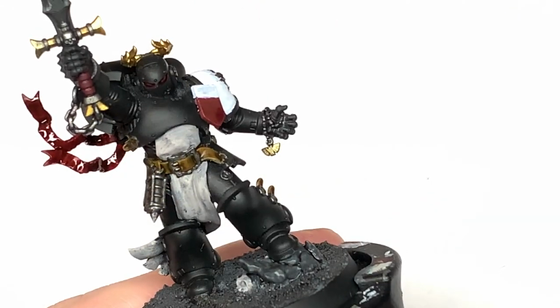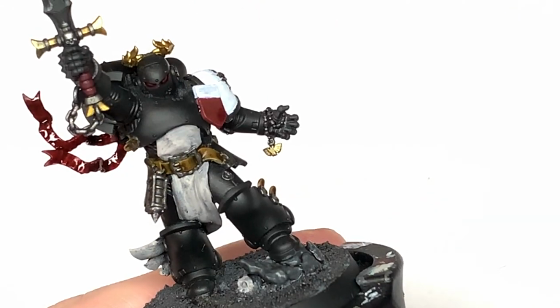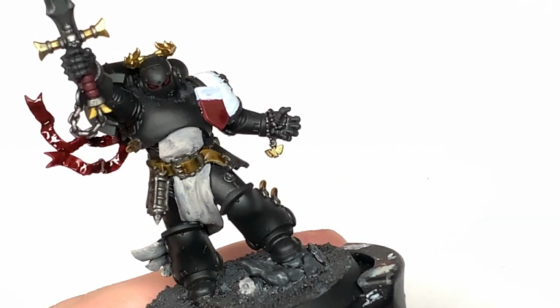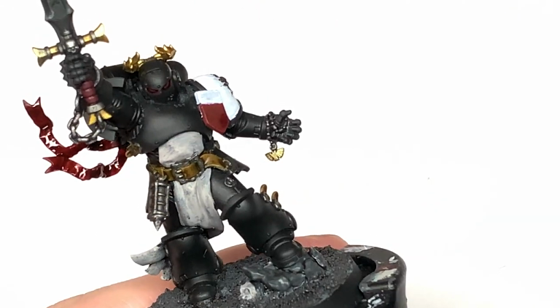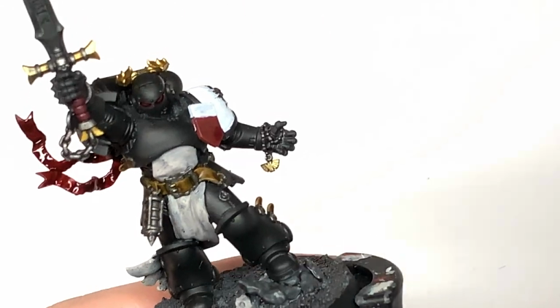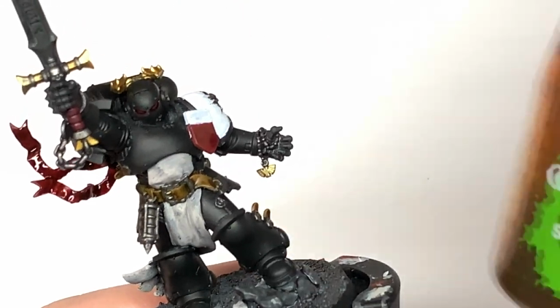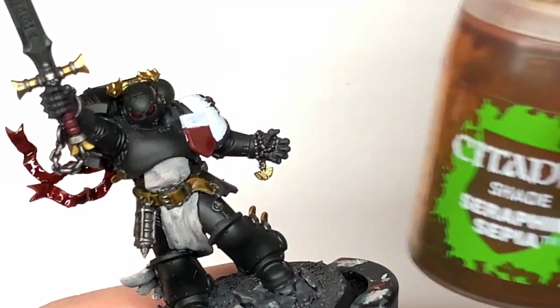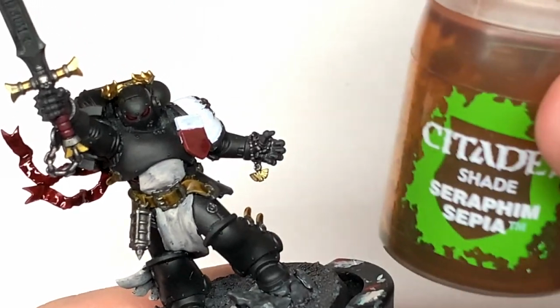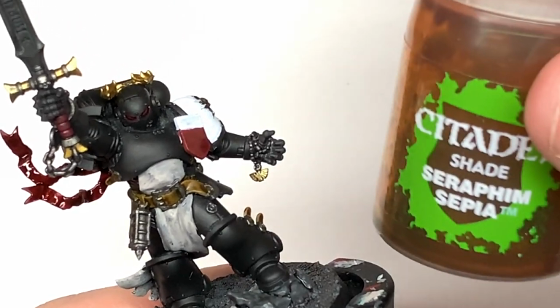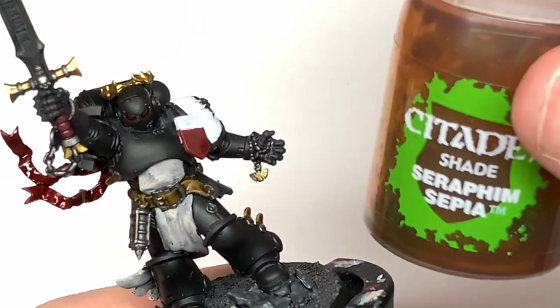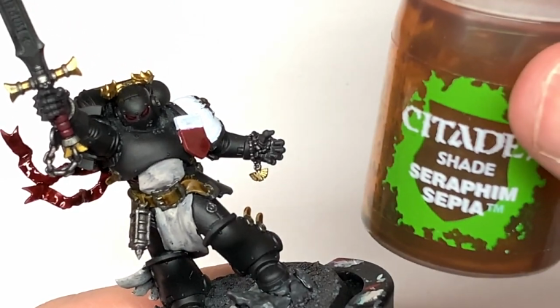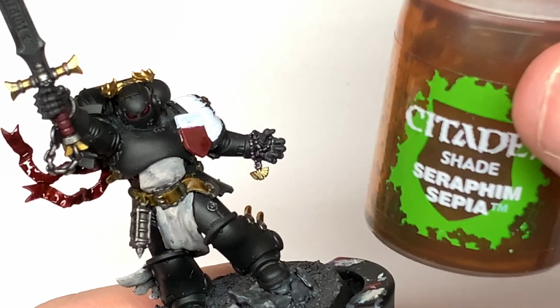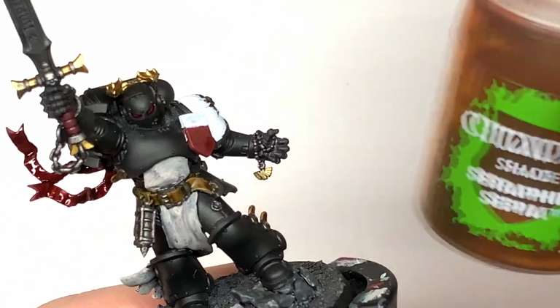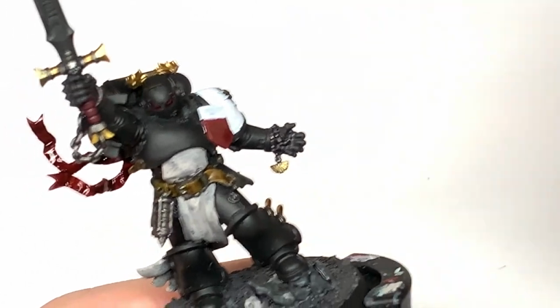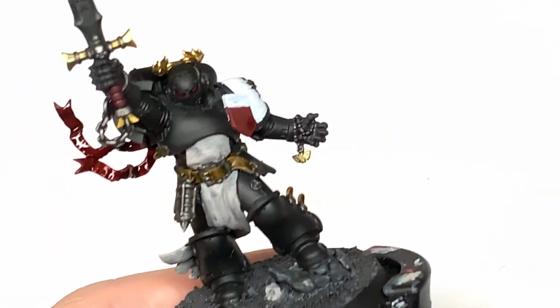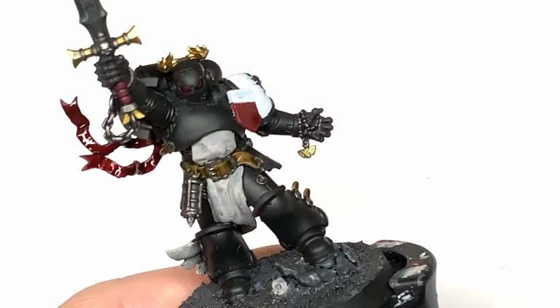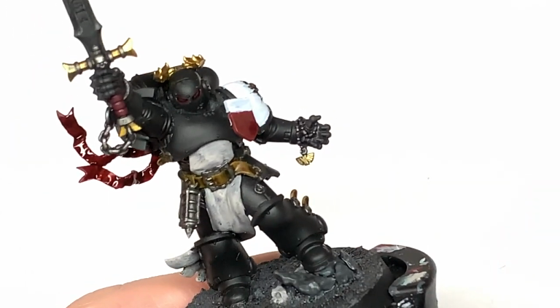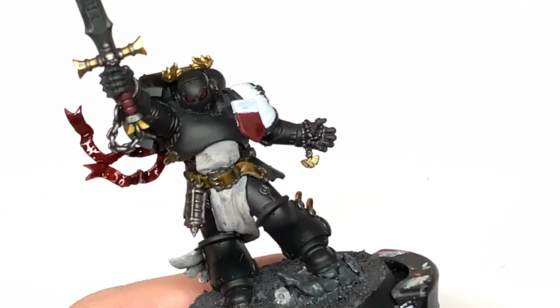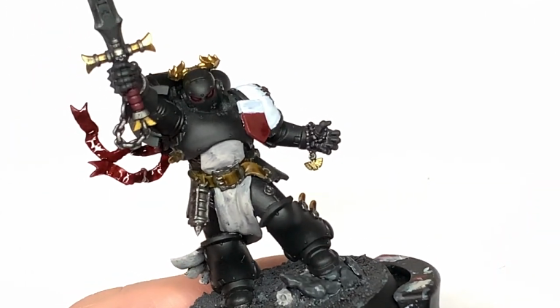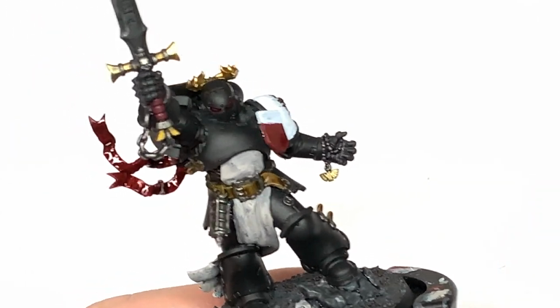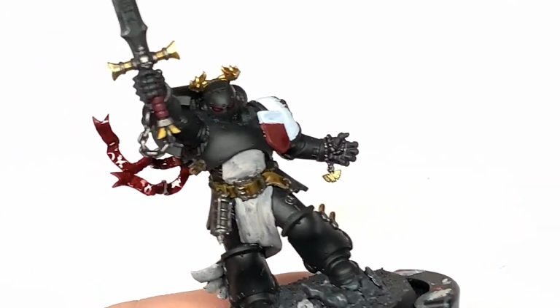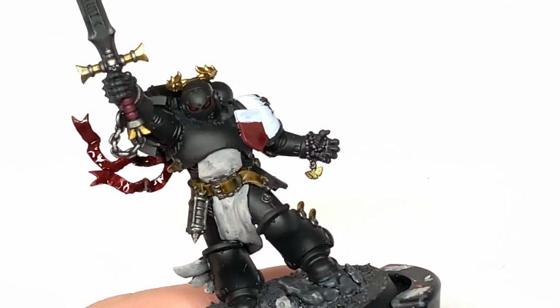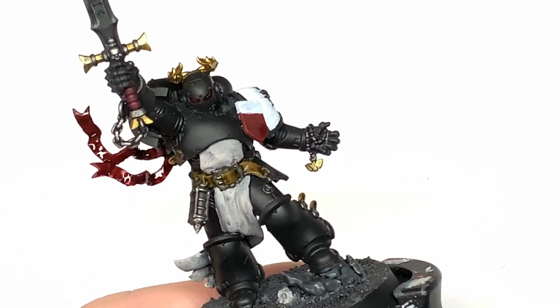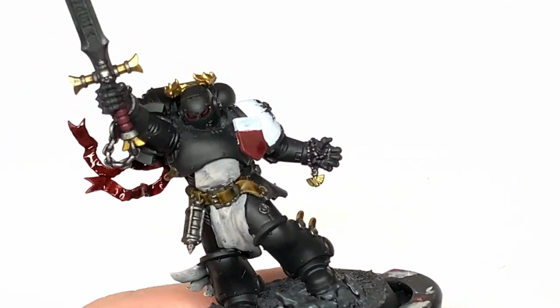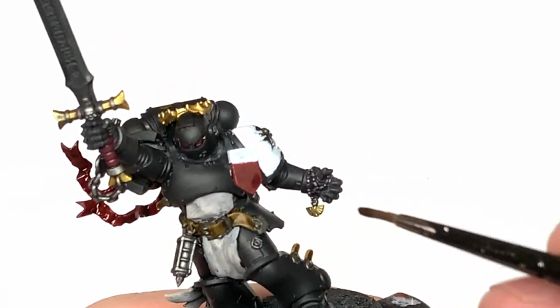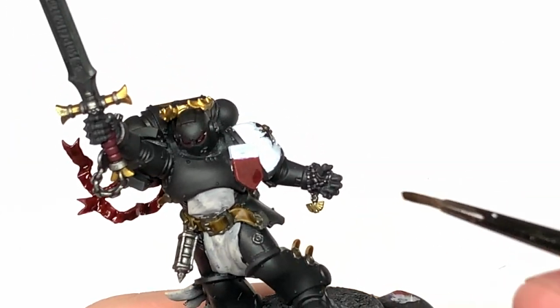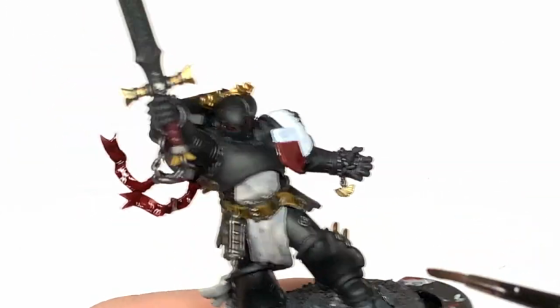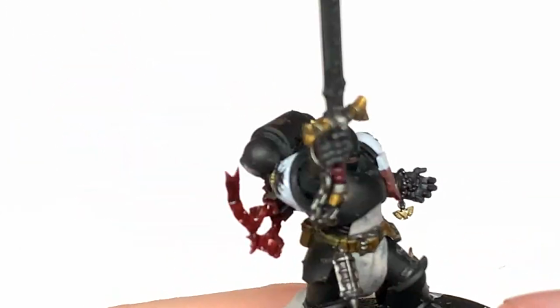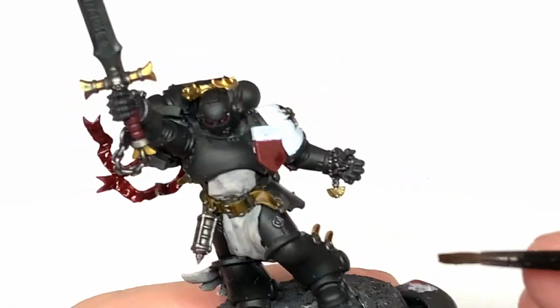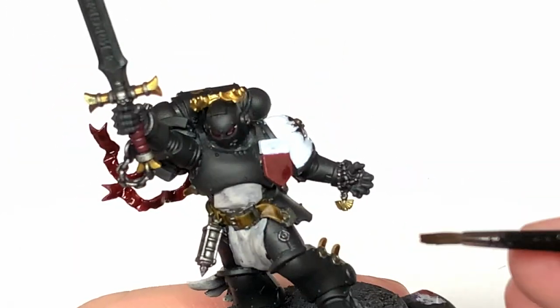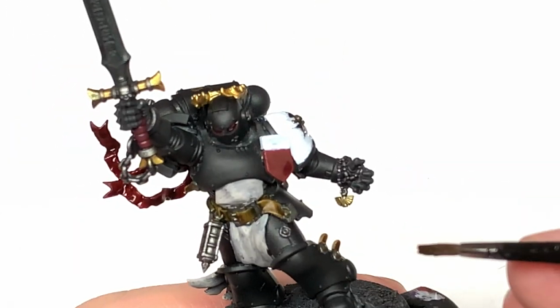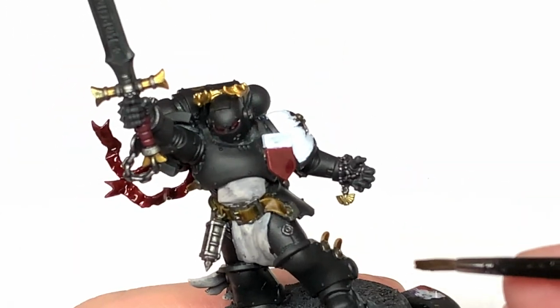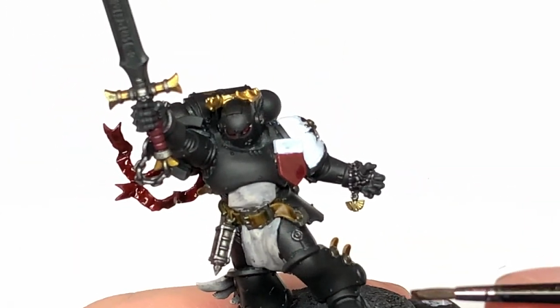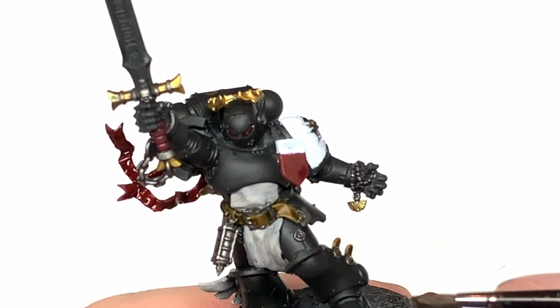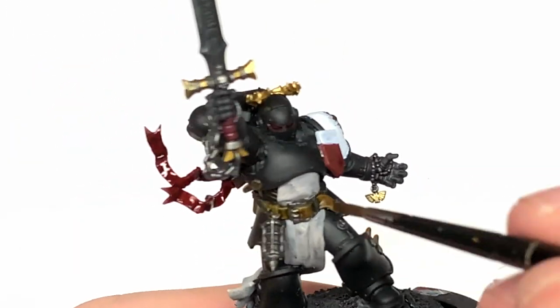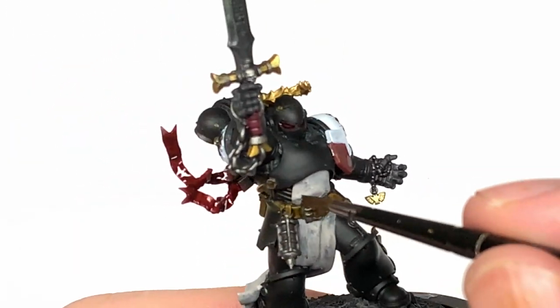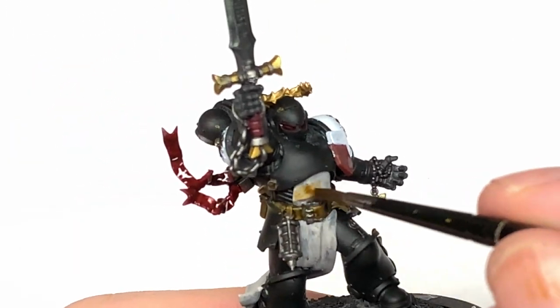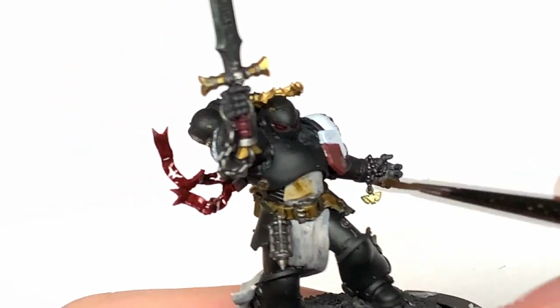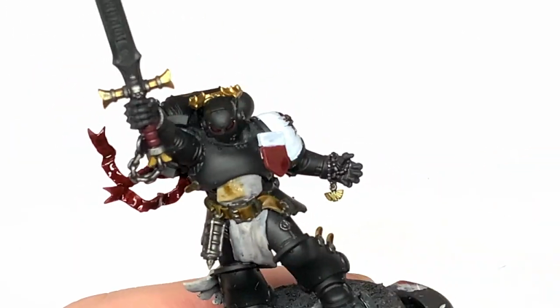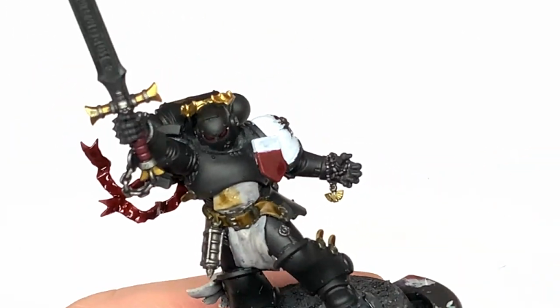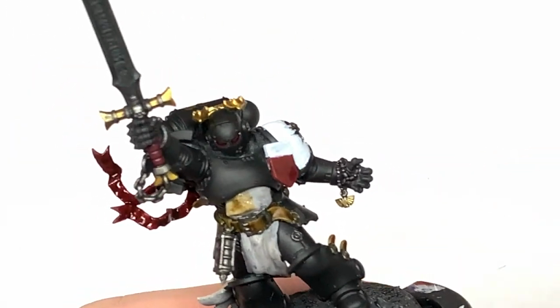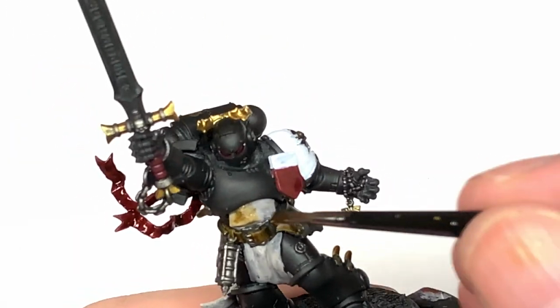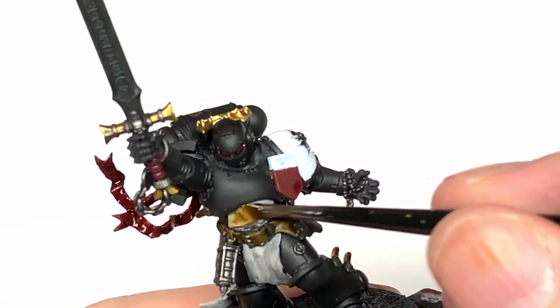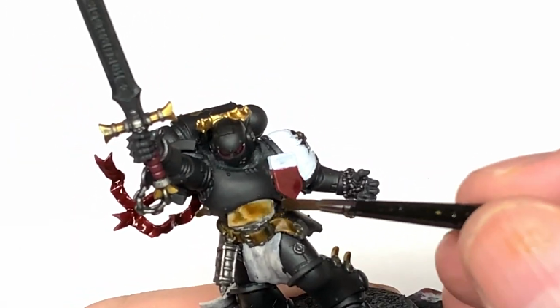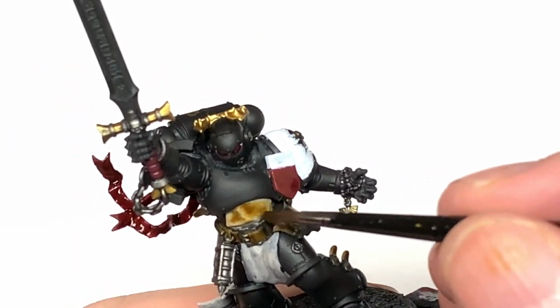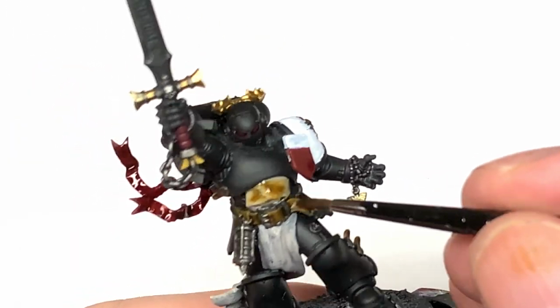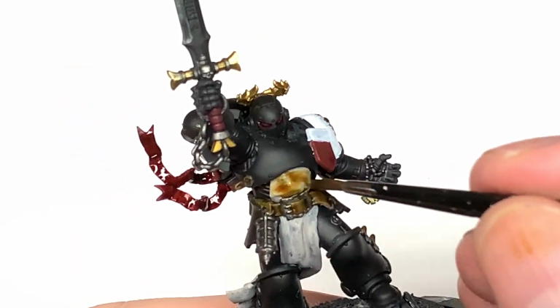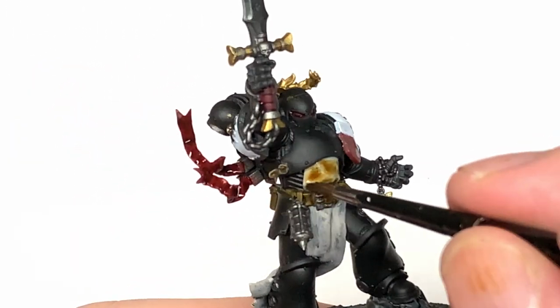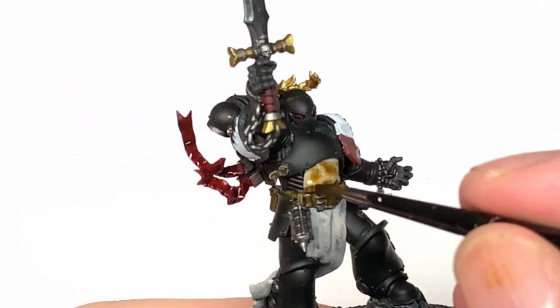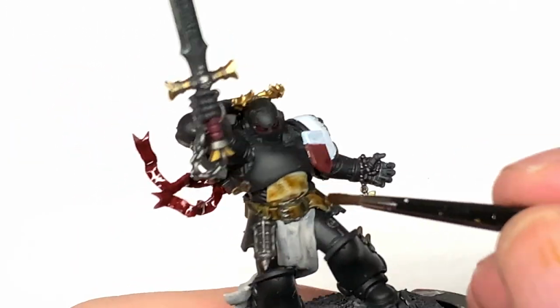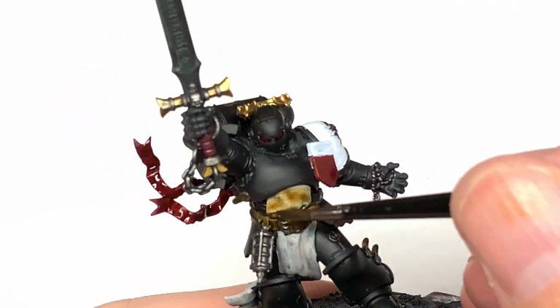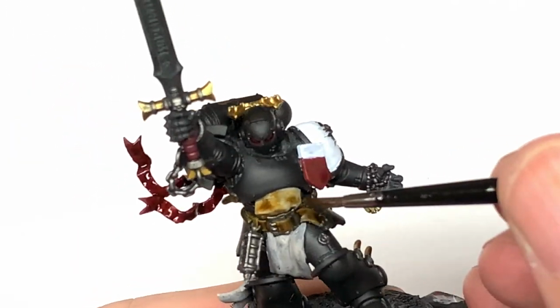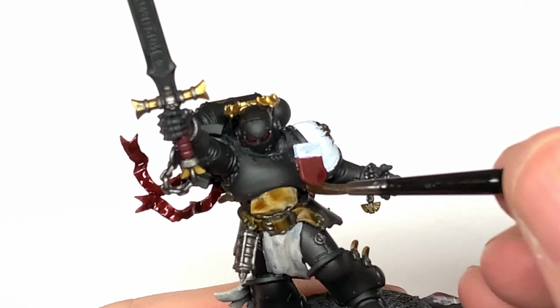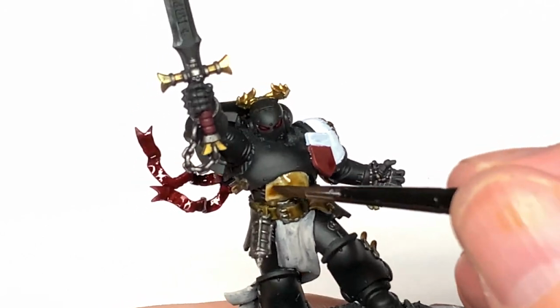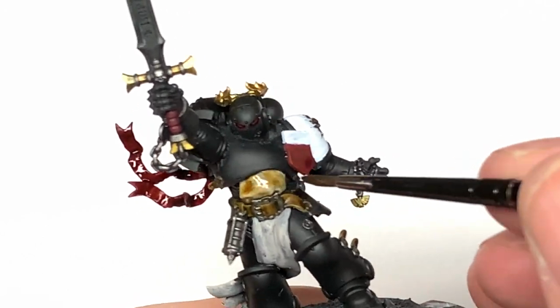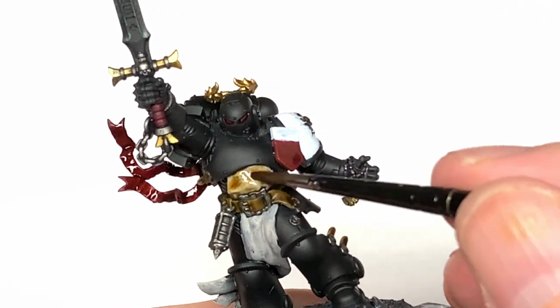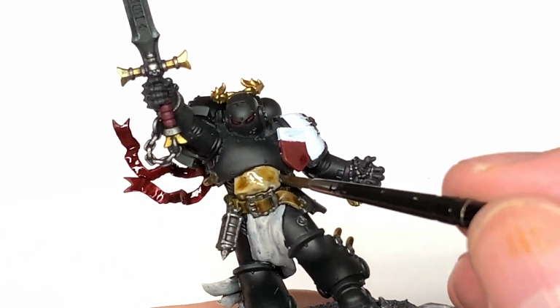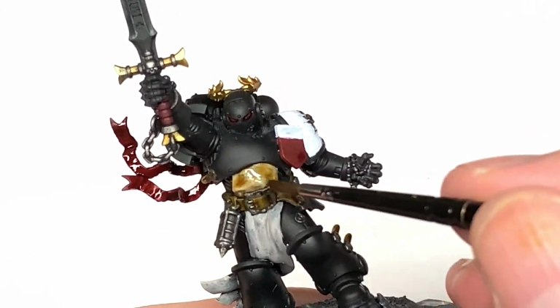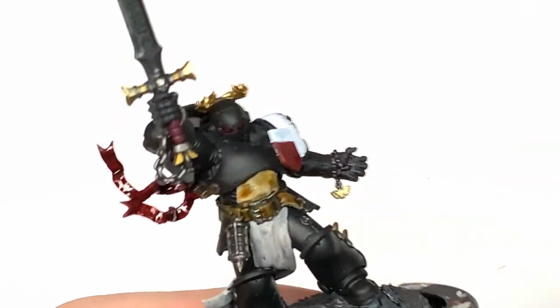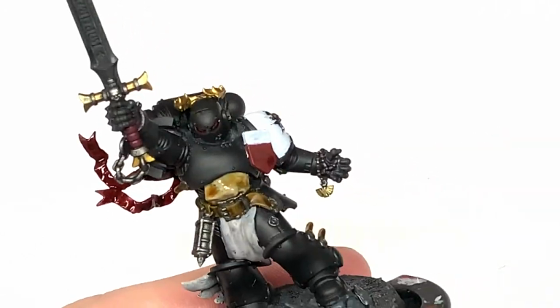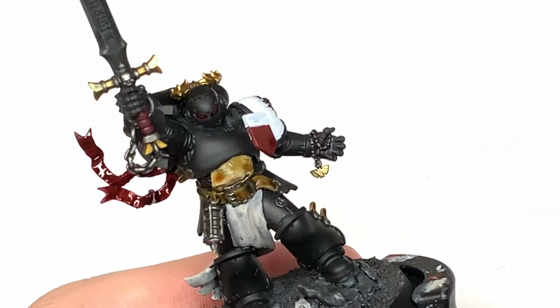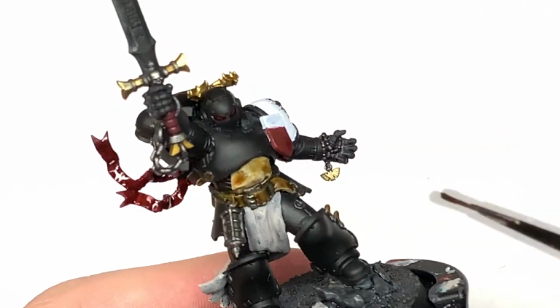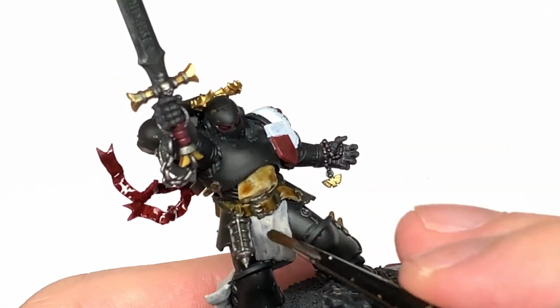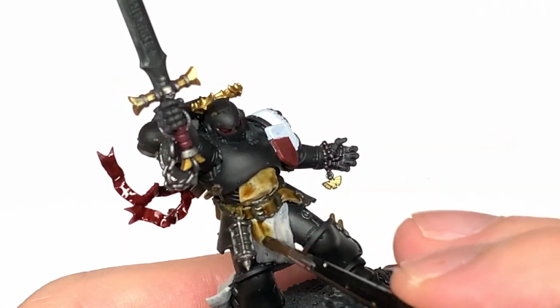Next up Citadel Seraphim Sepia. Use this to do the tabard on the front here and round the back.